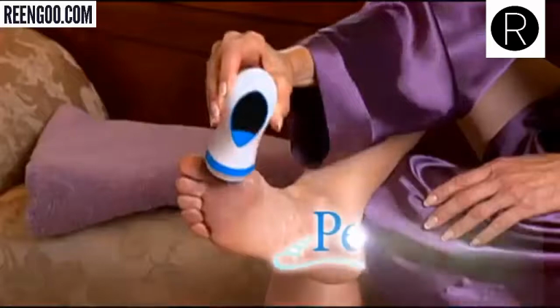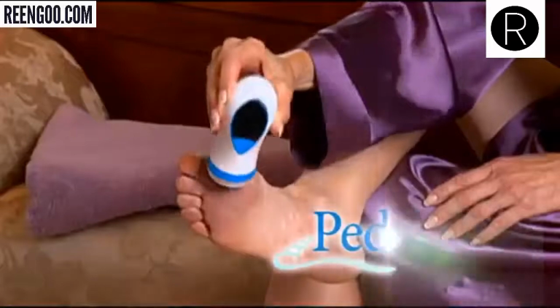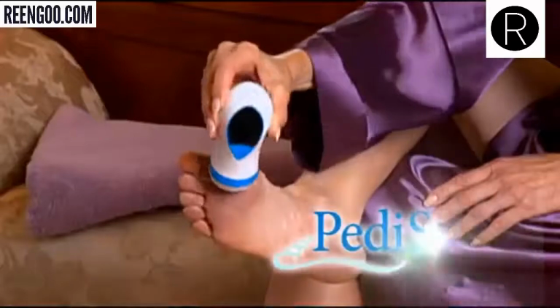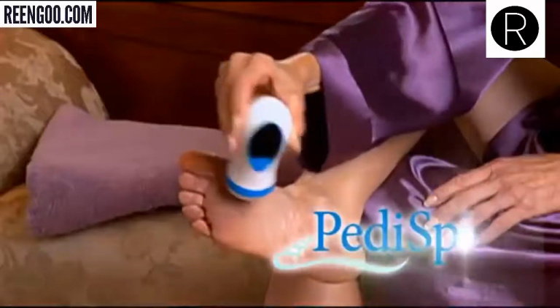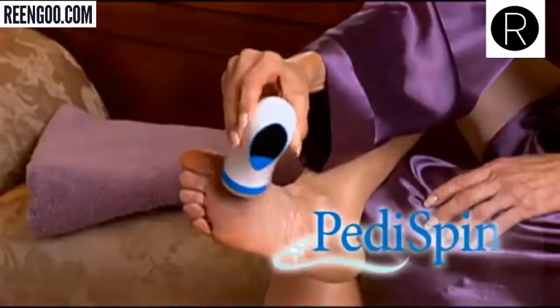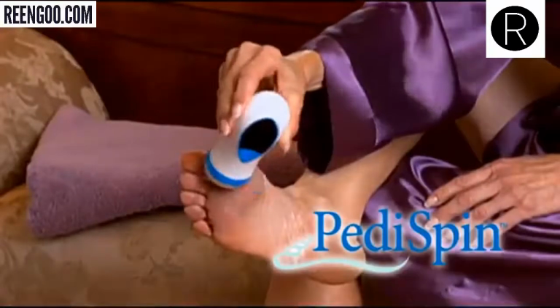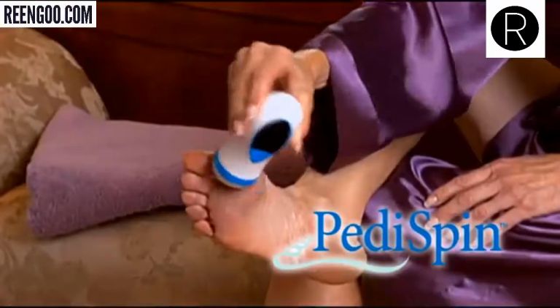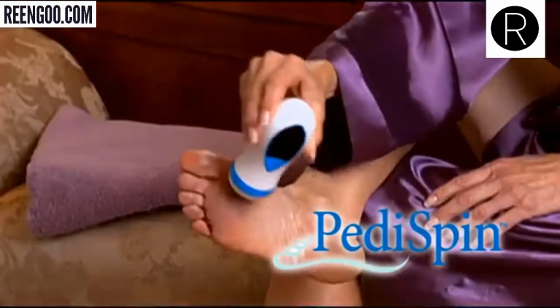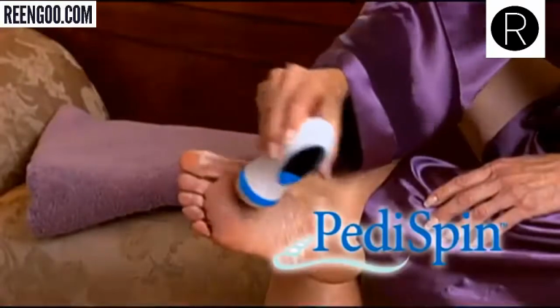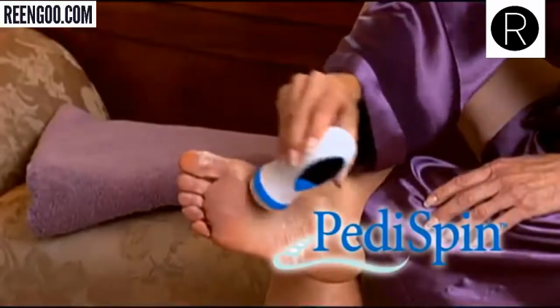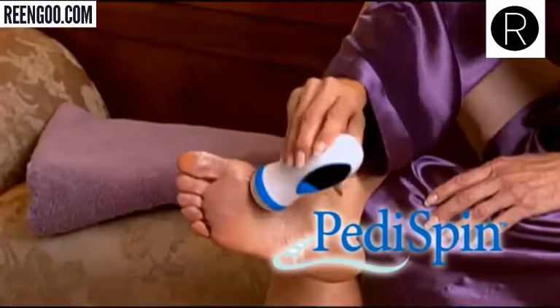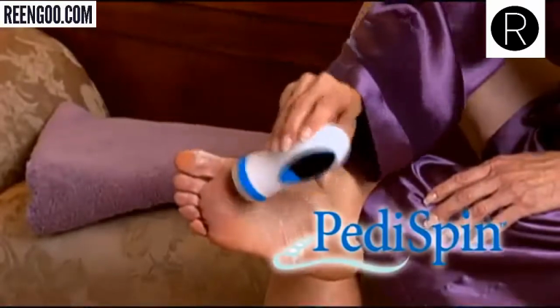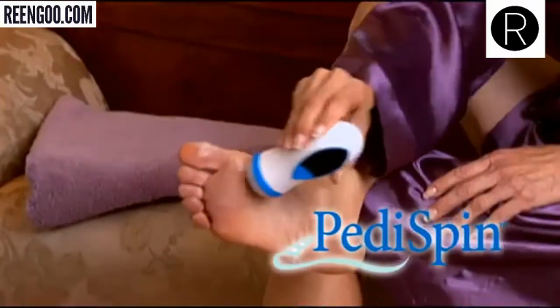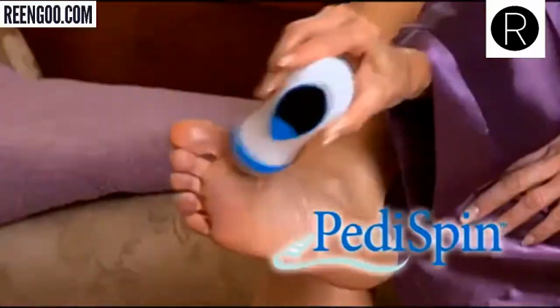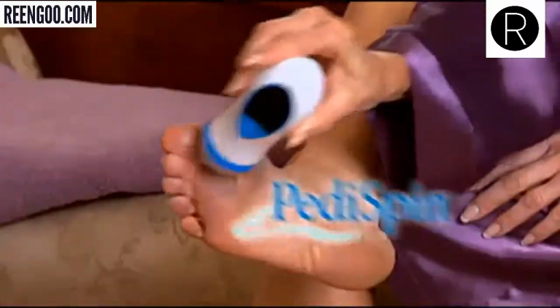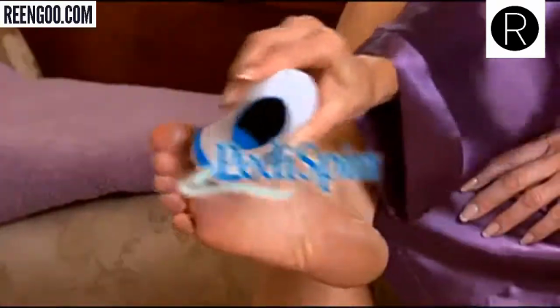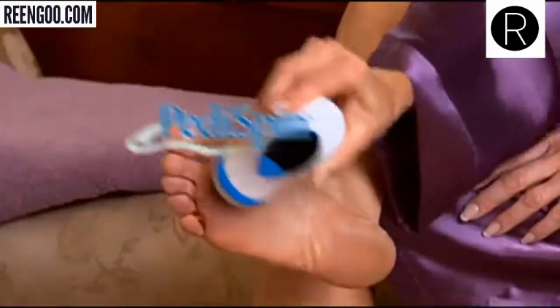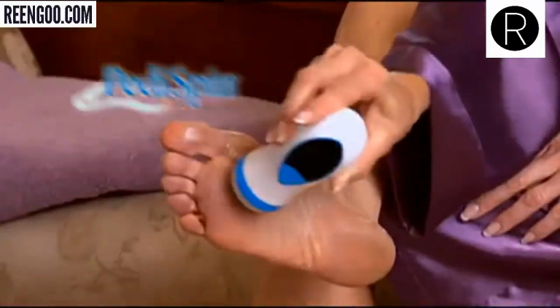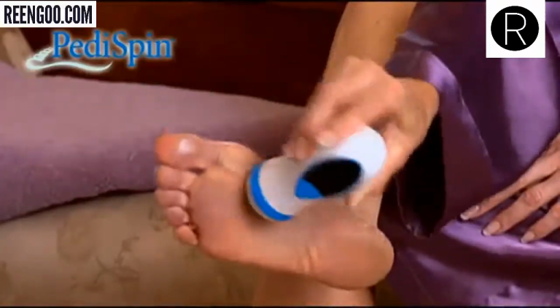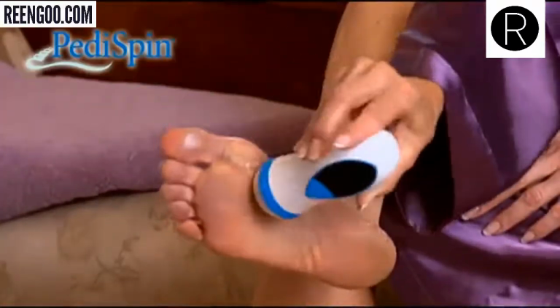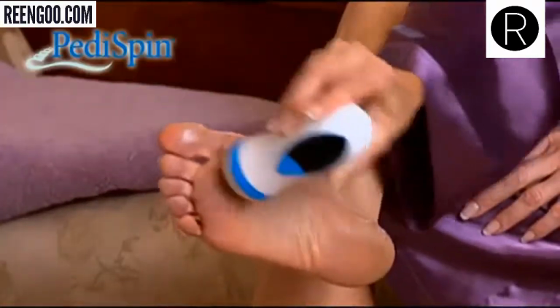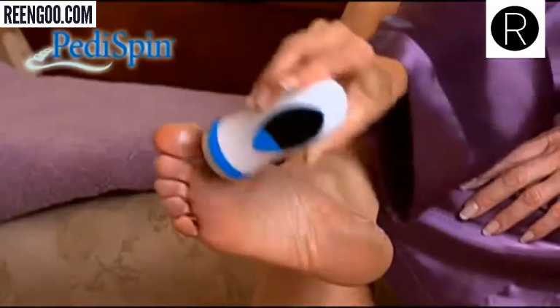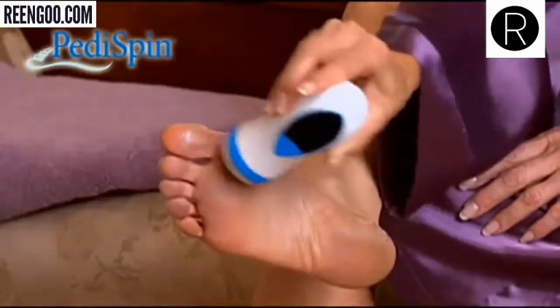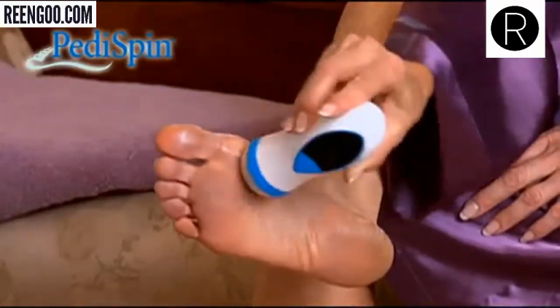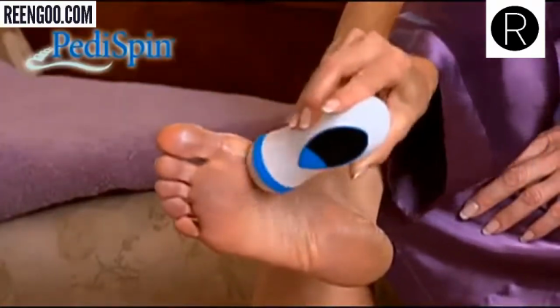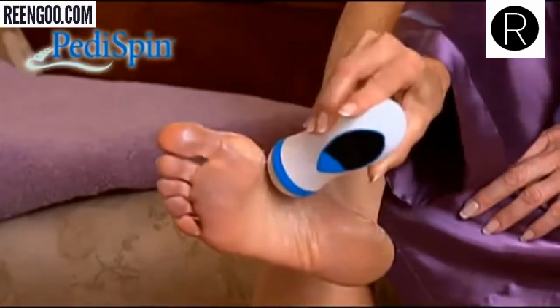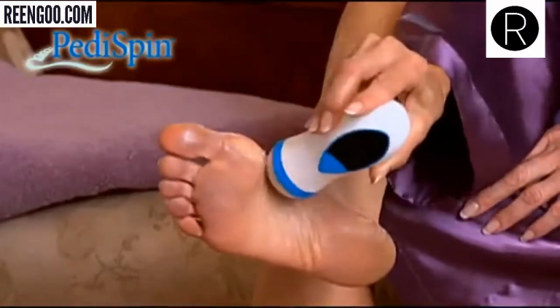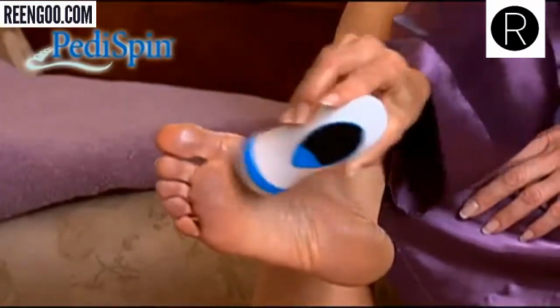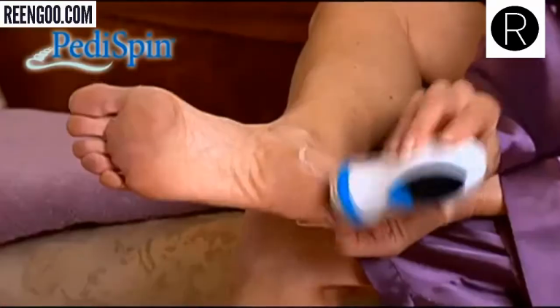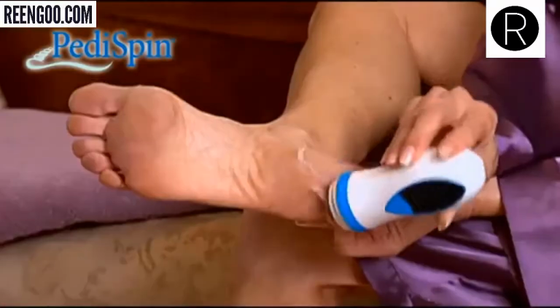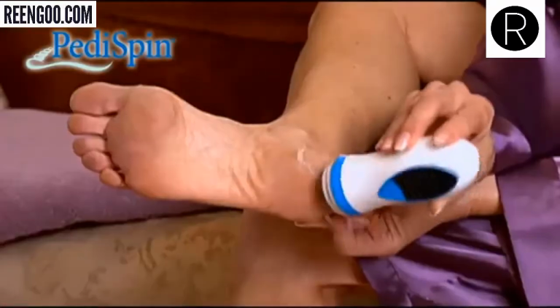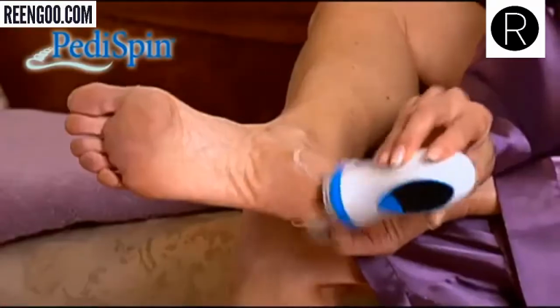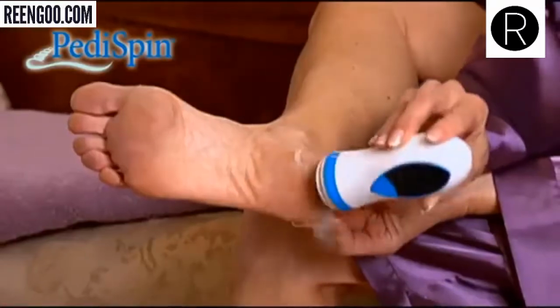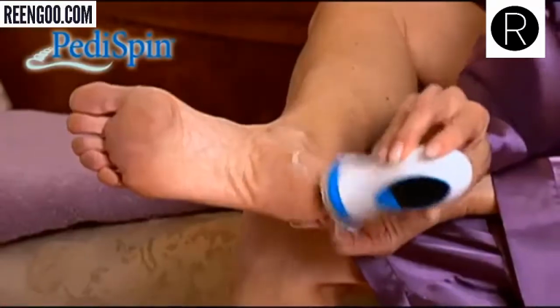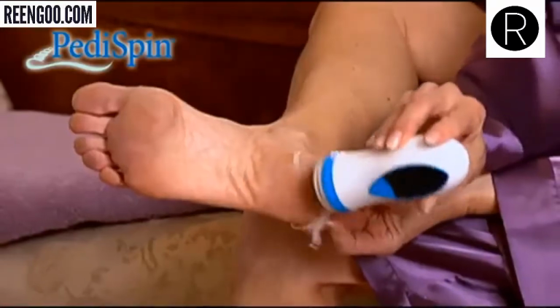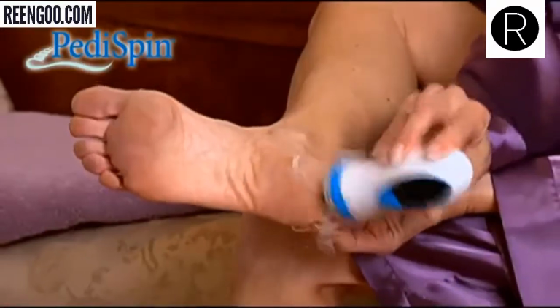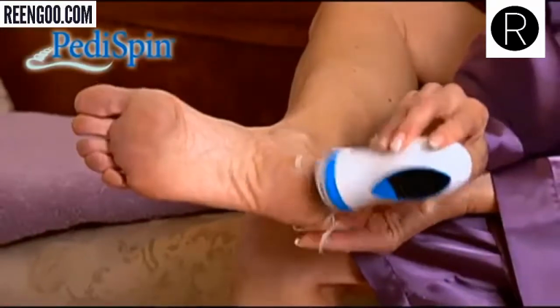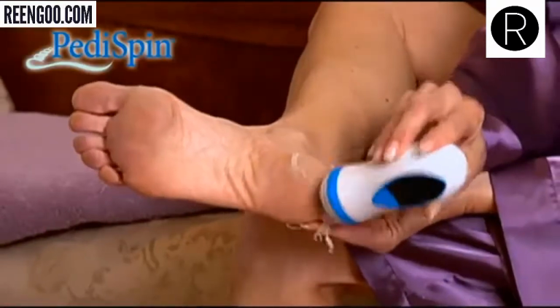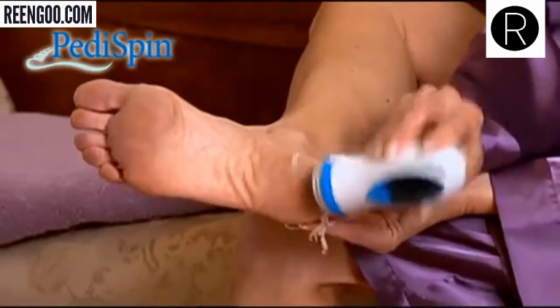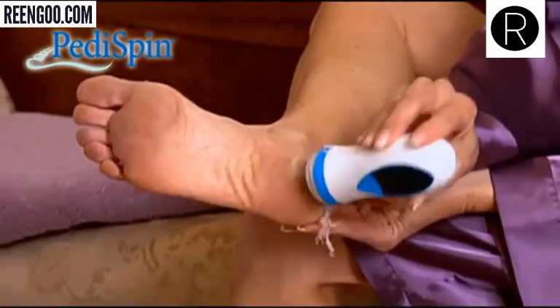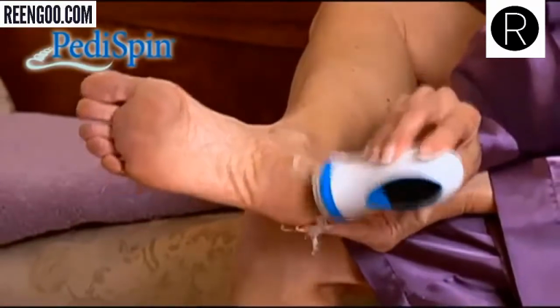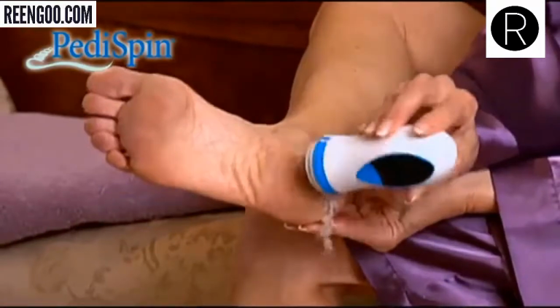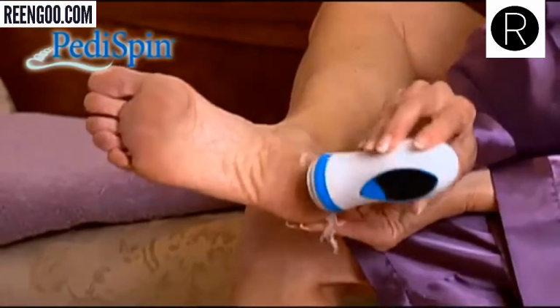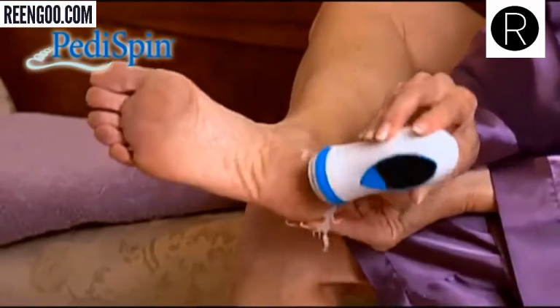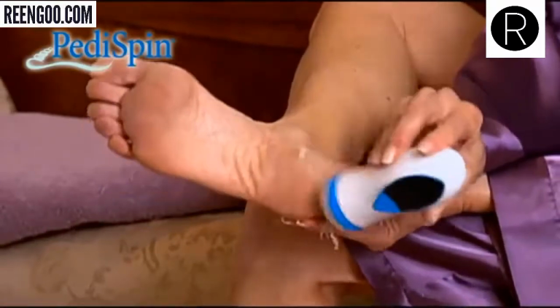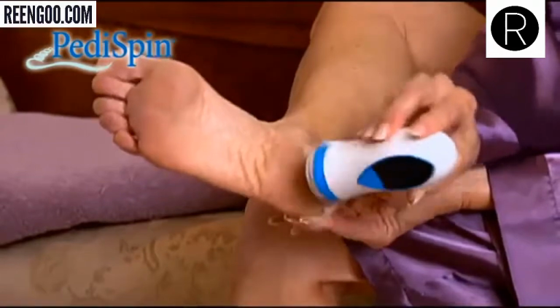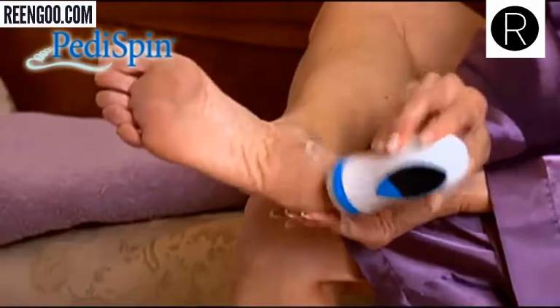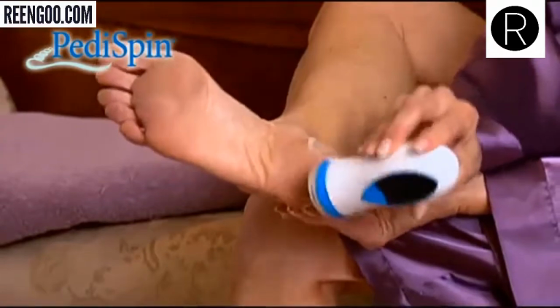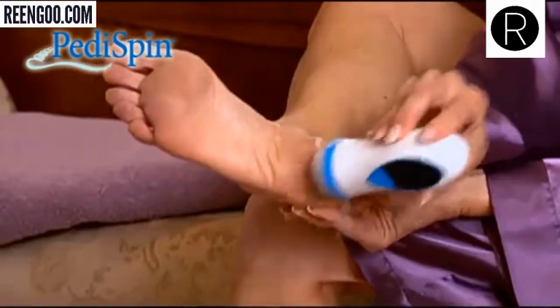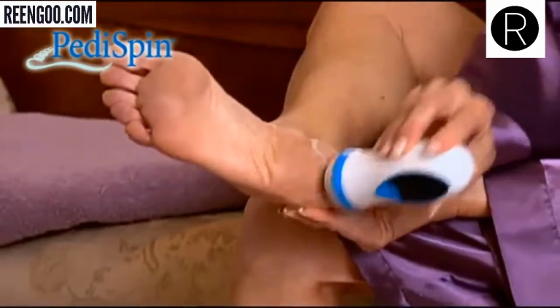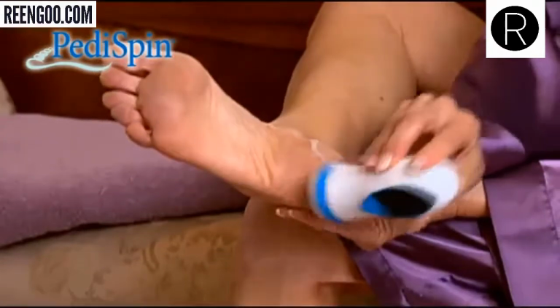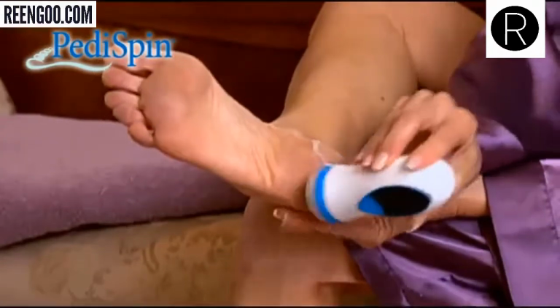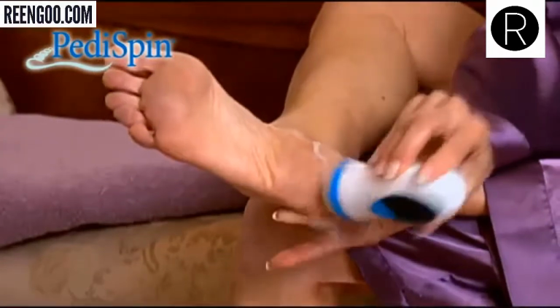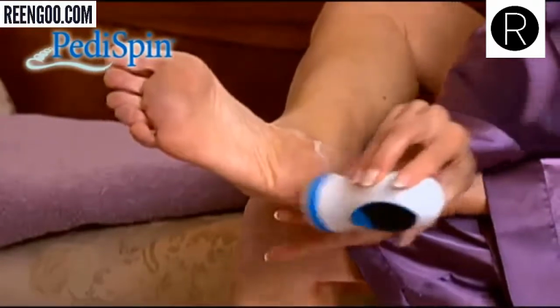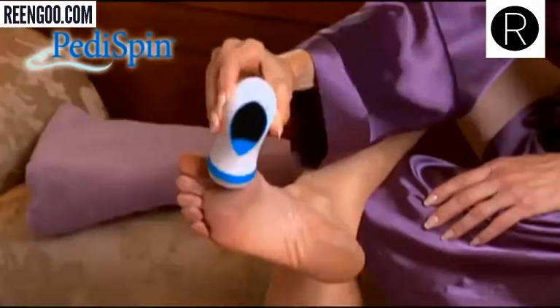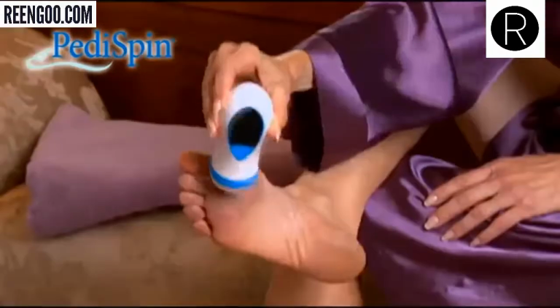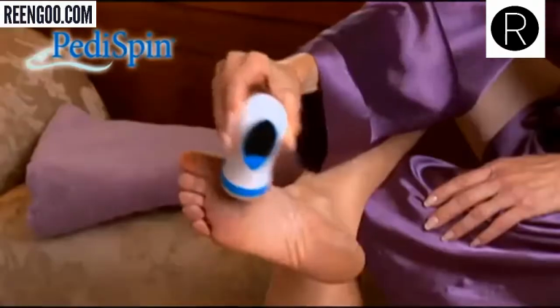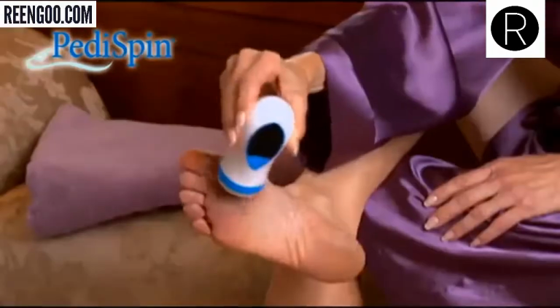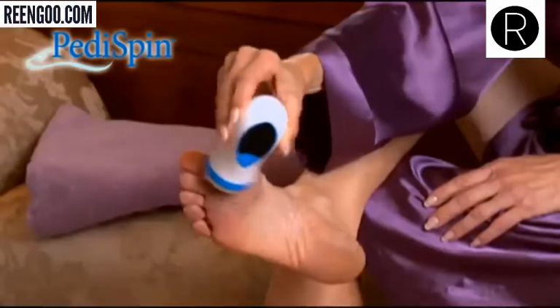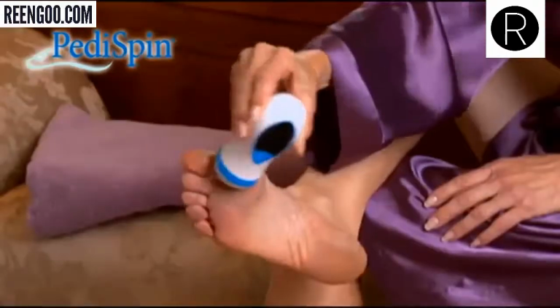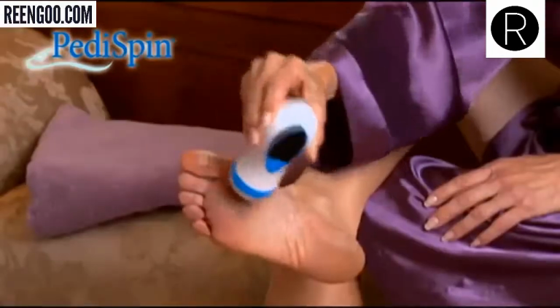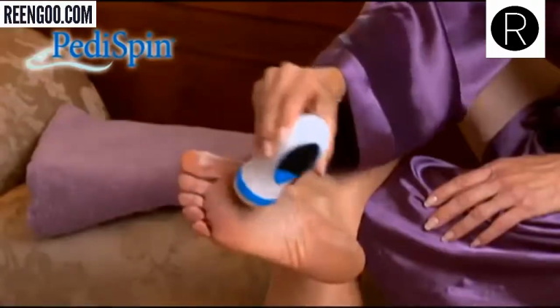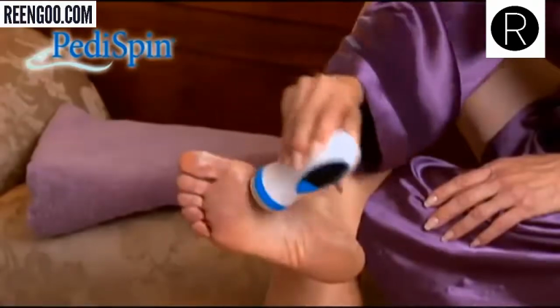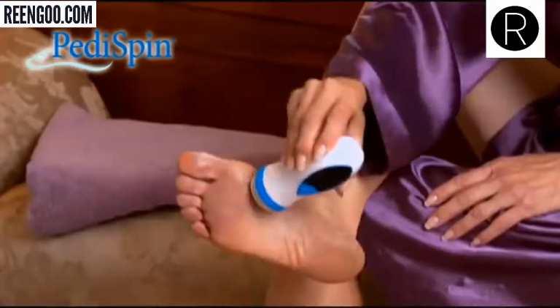You can say goodbye to painful calluses in minutes with Peddispin from JML, the automatic callus remover that grooms your feet perfectly.